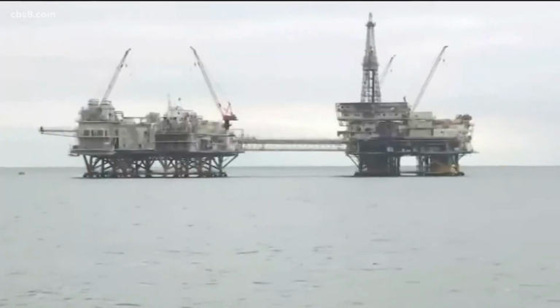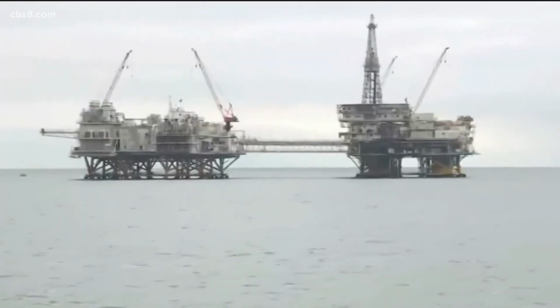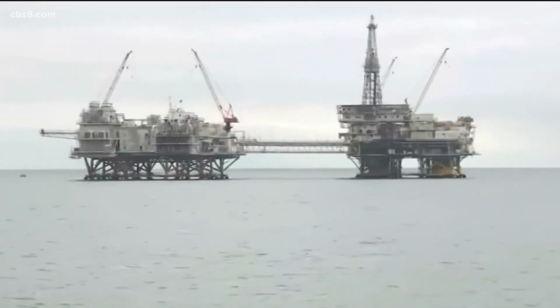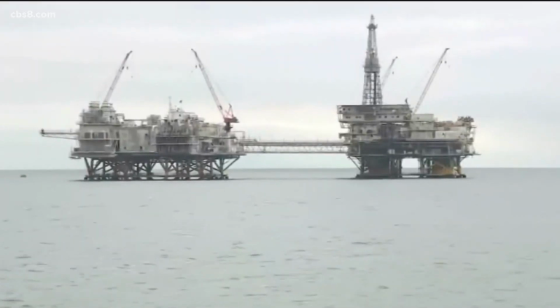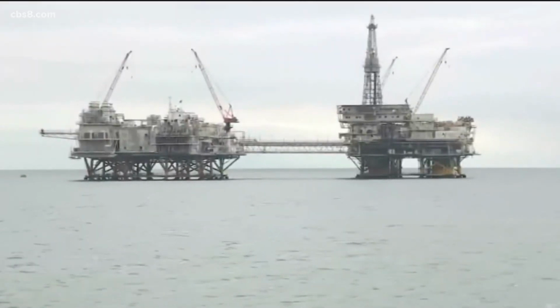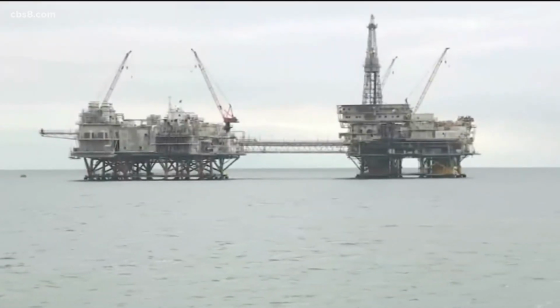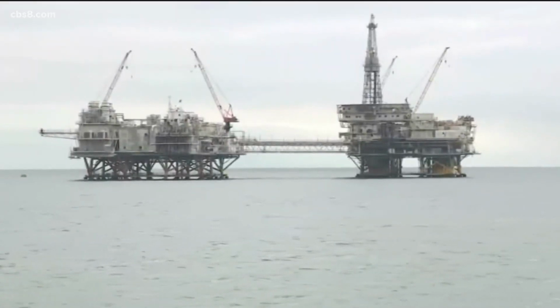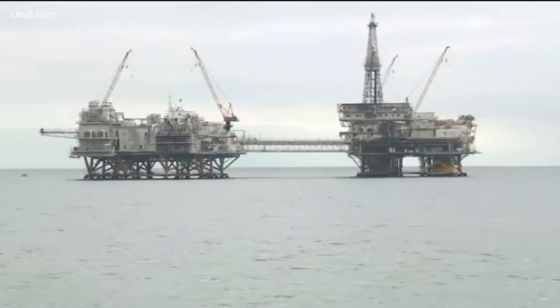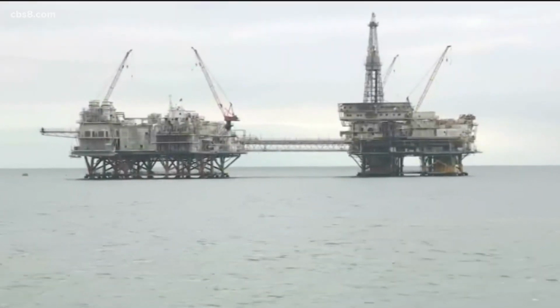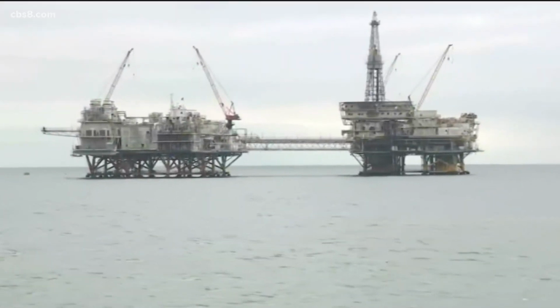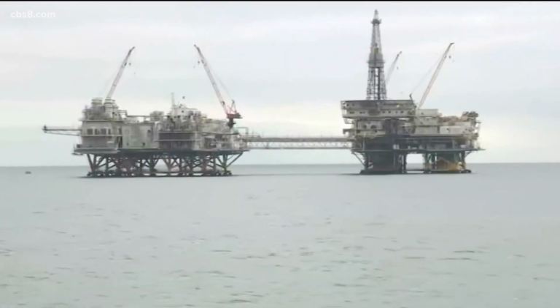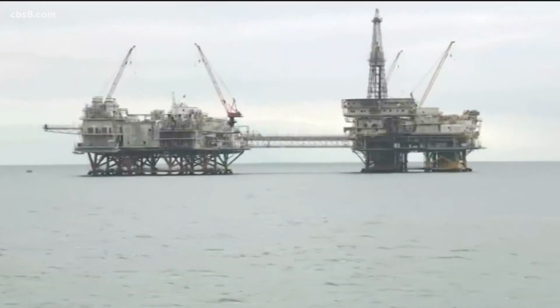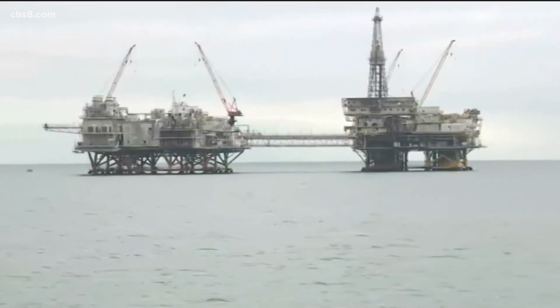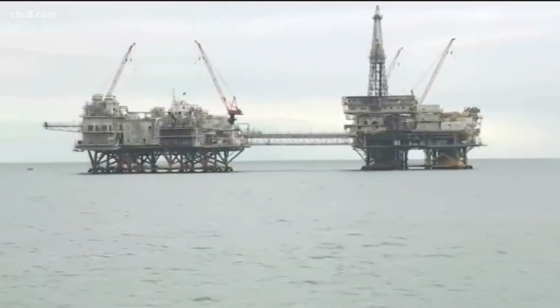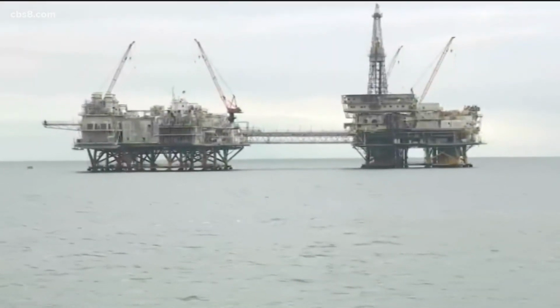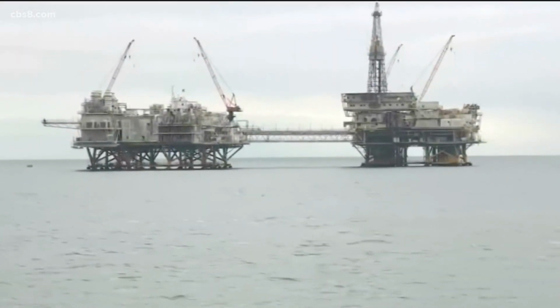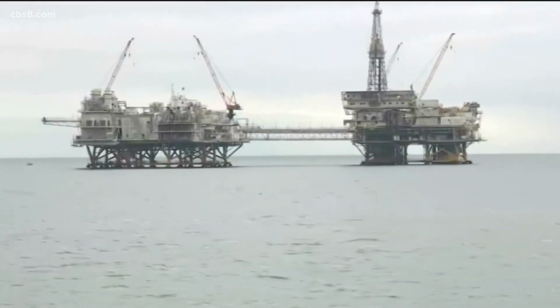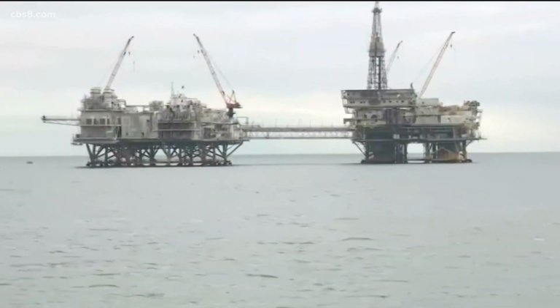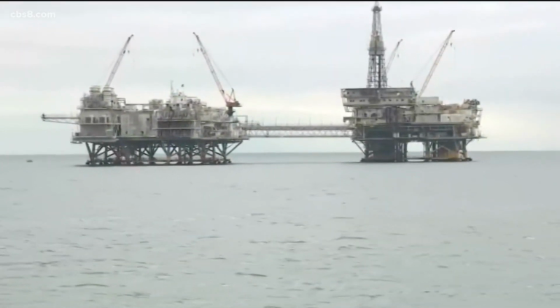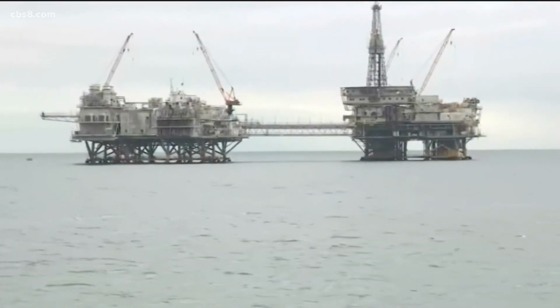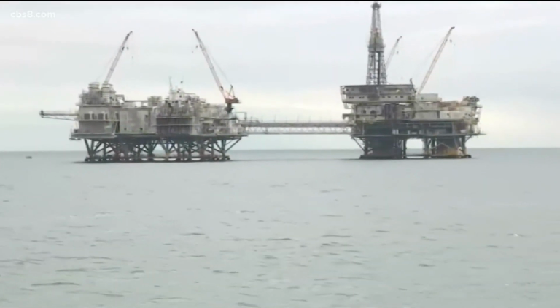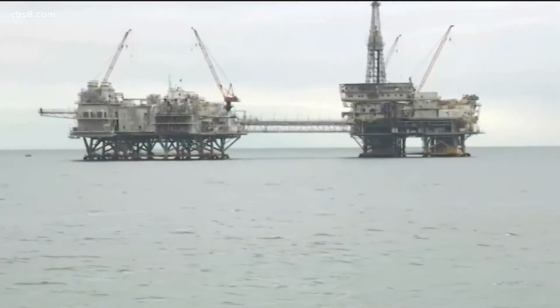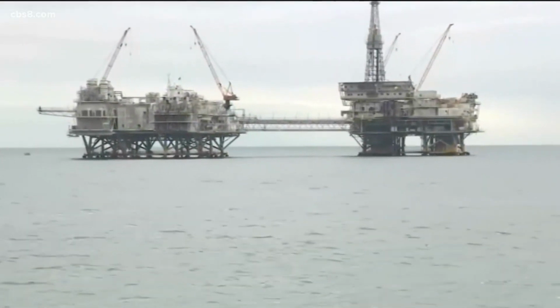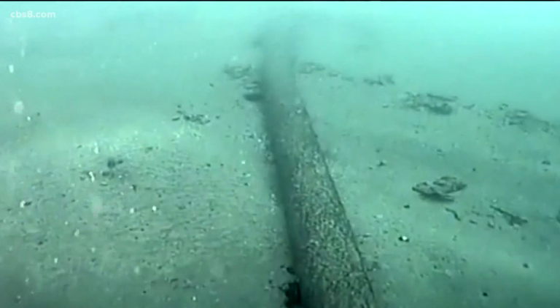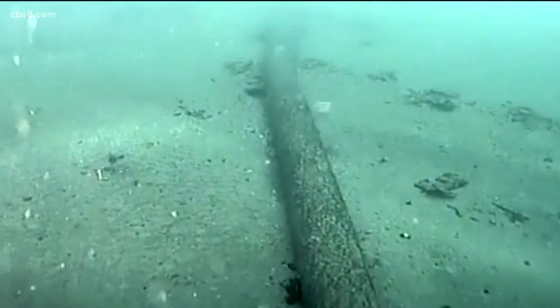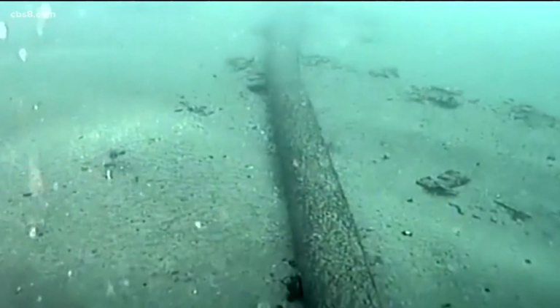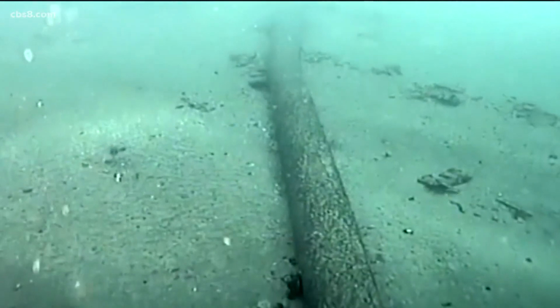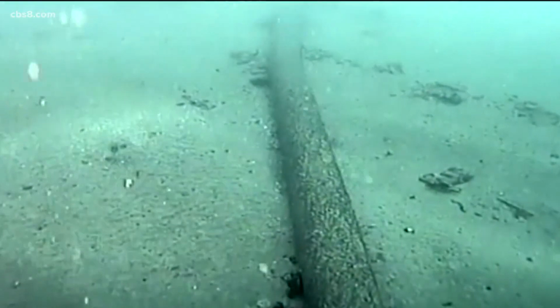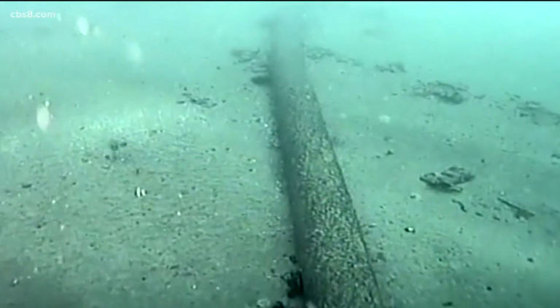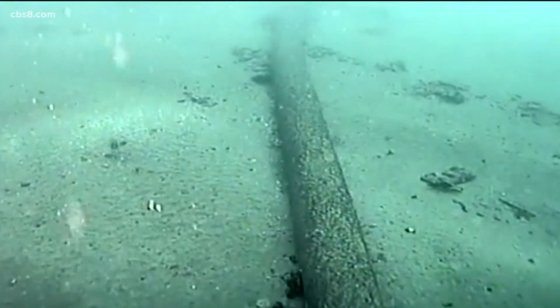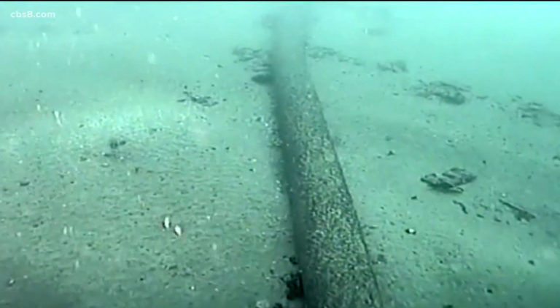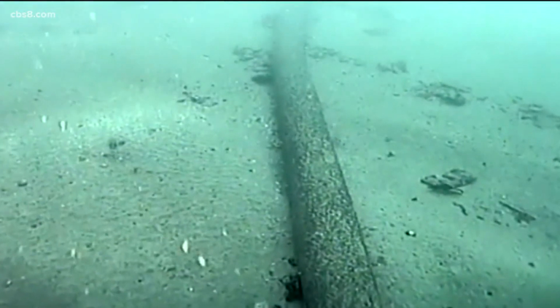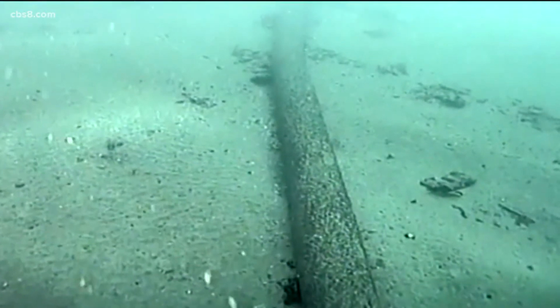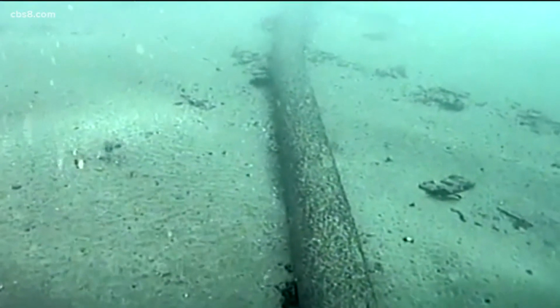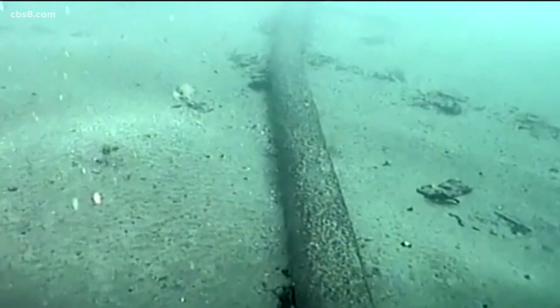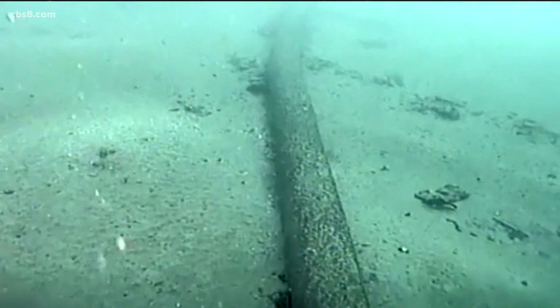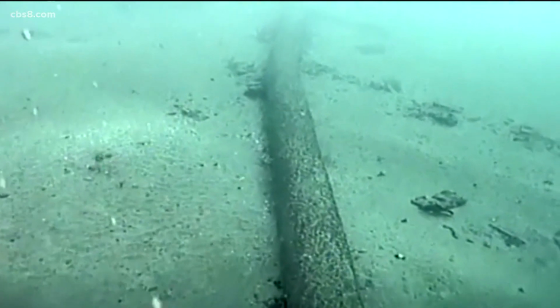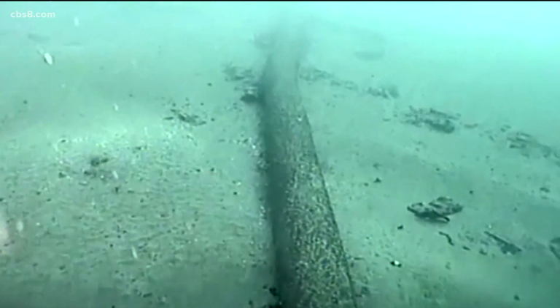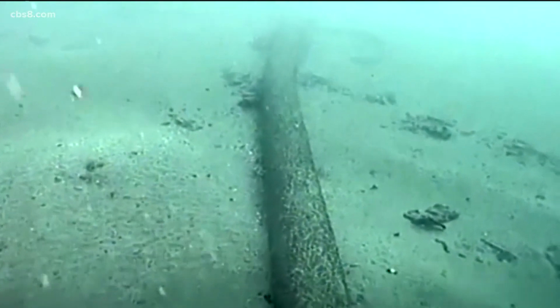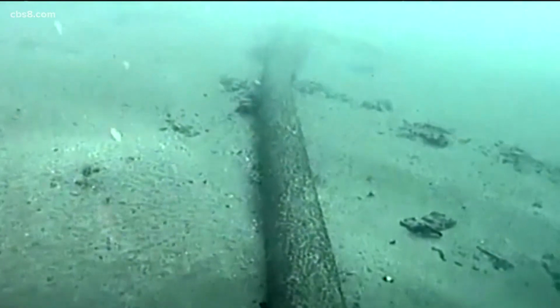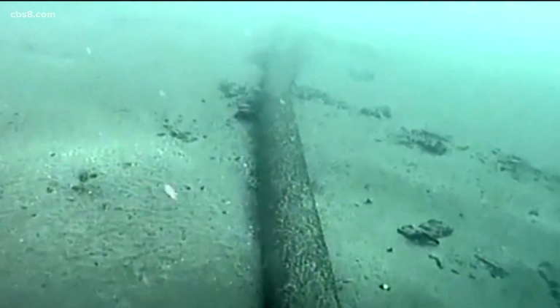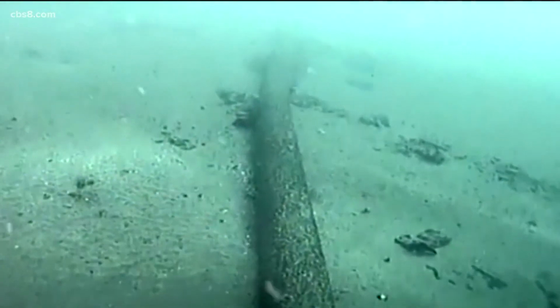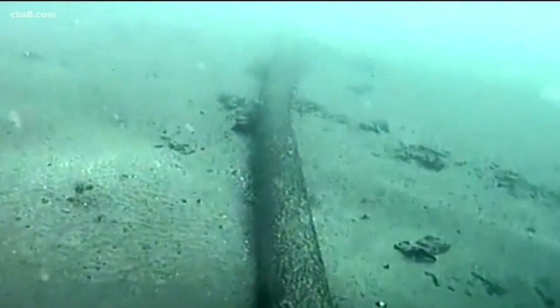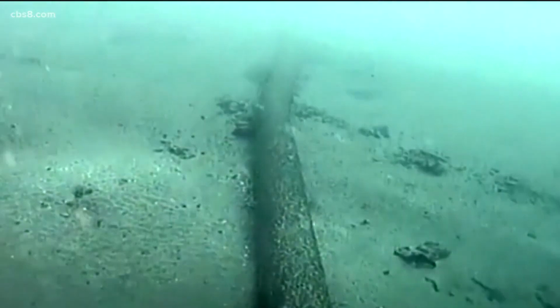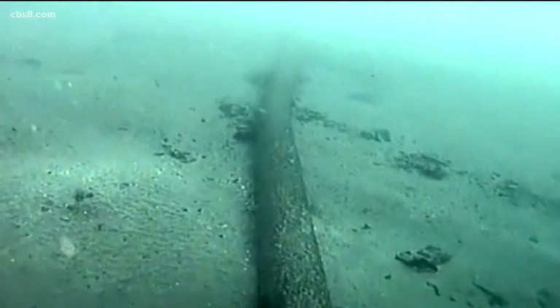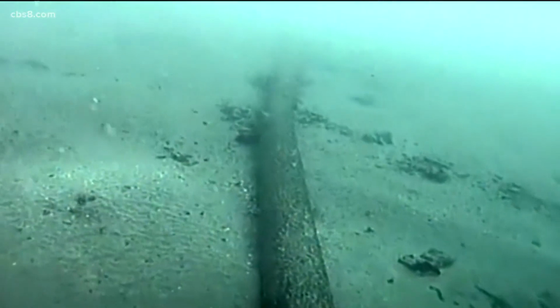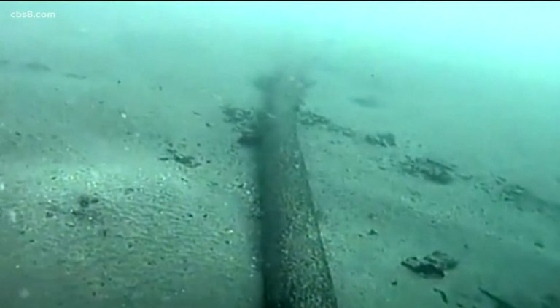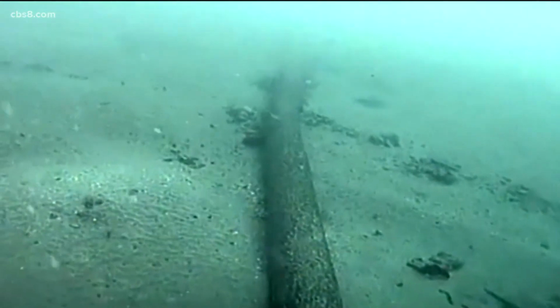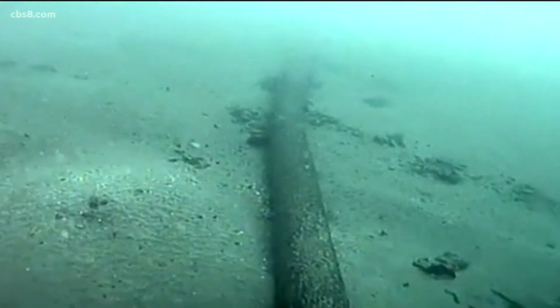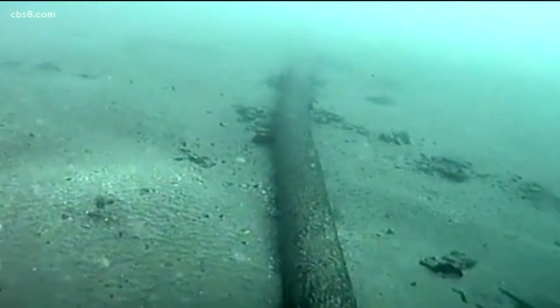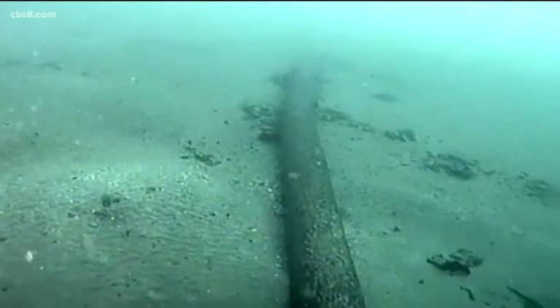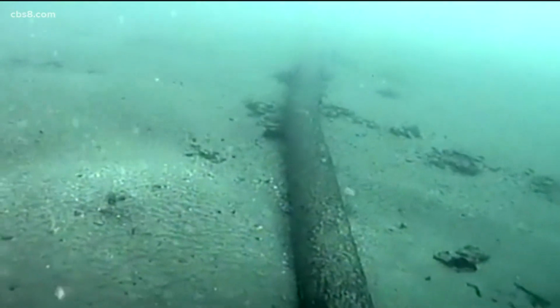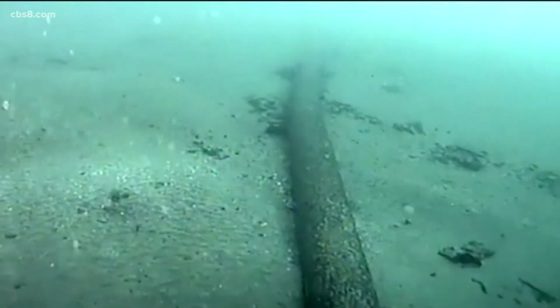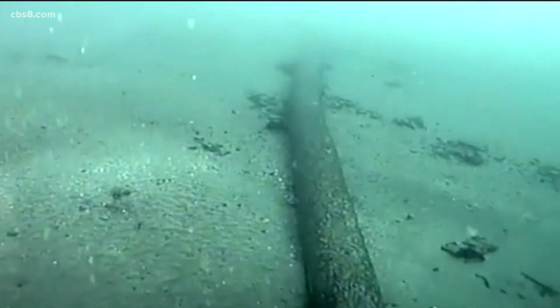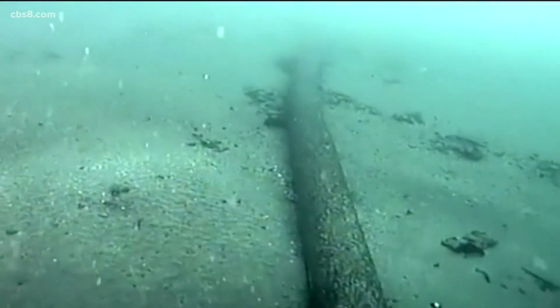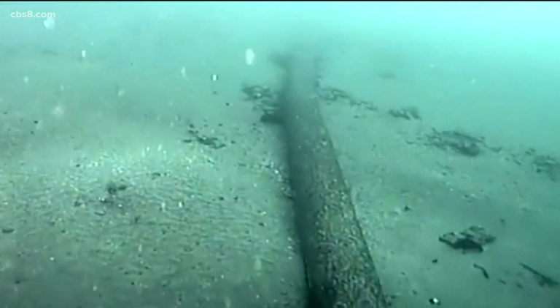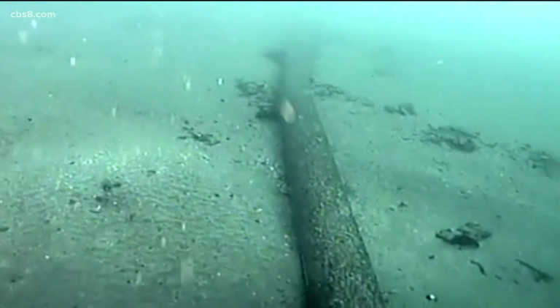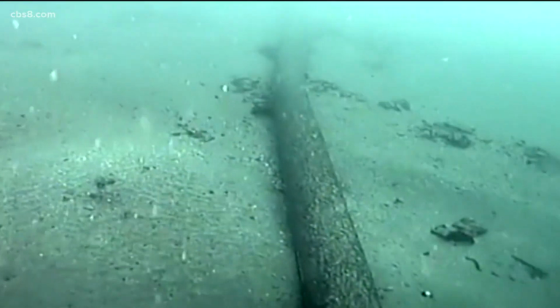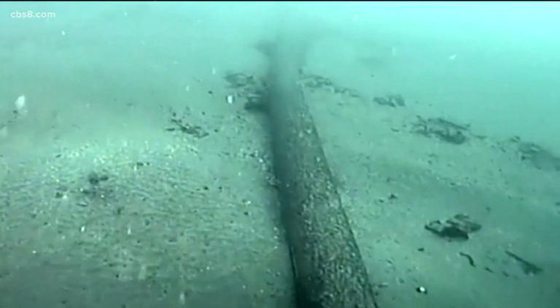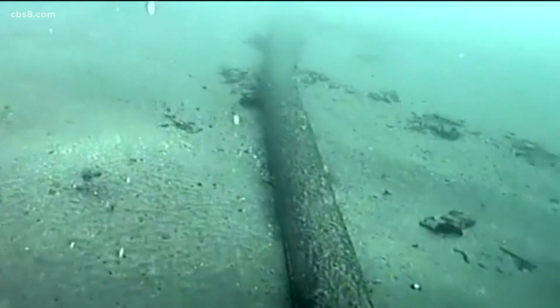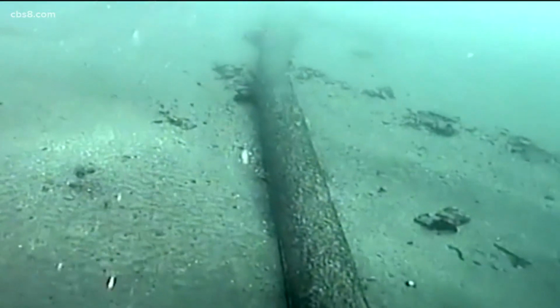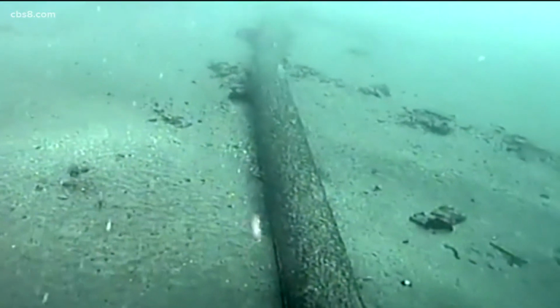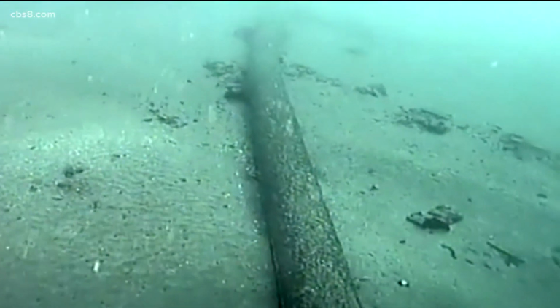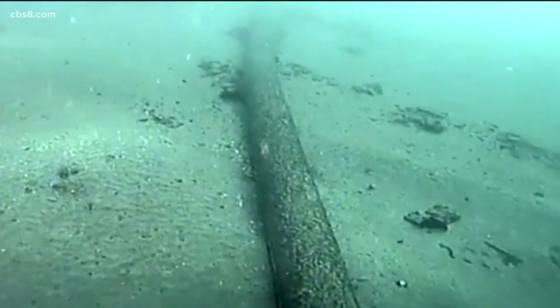The cause of the oil spill remains under investigation. Officials believe the pipeline was likely damaged by a ship's anchor.